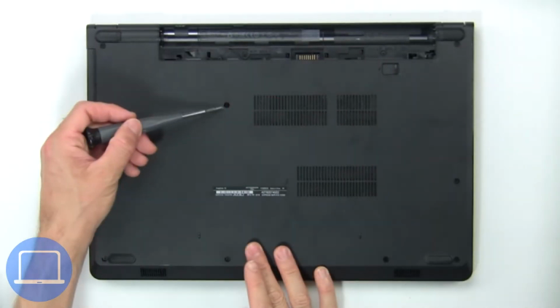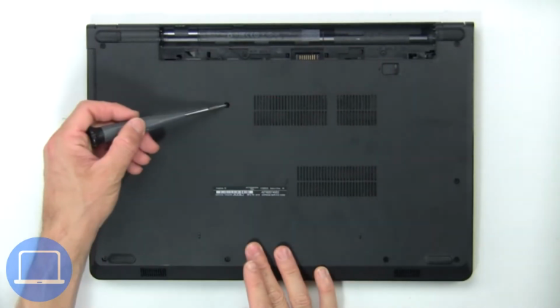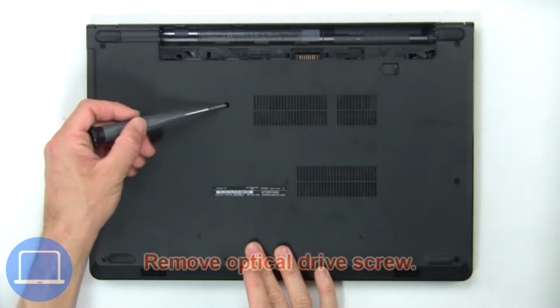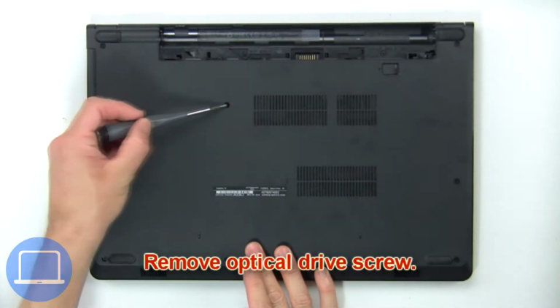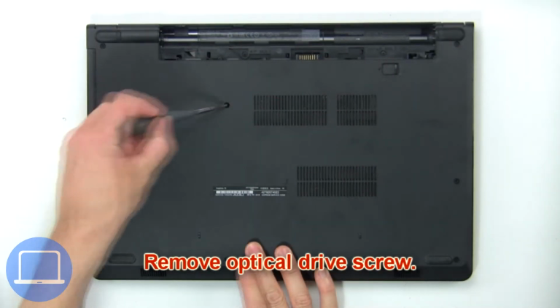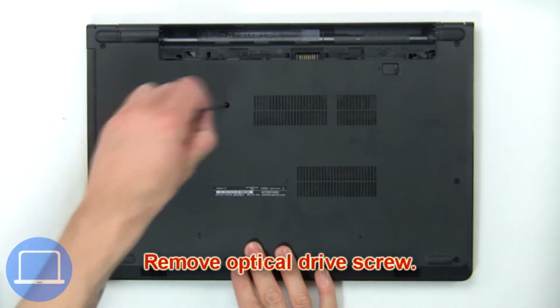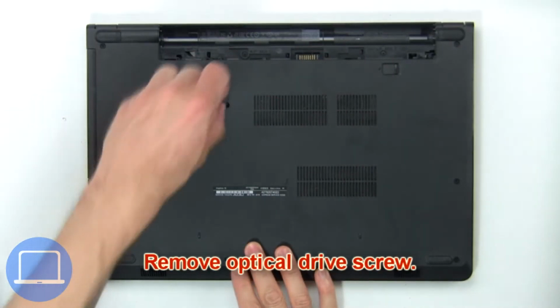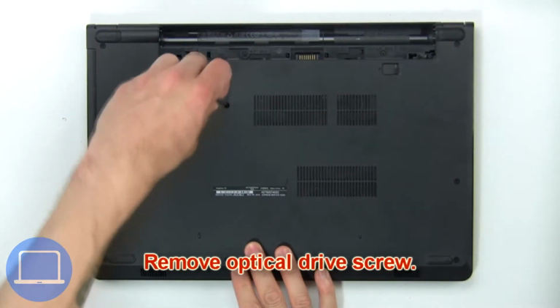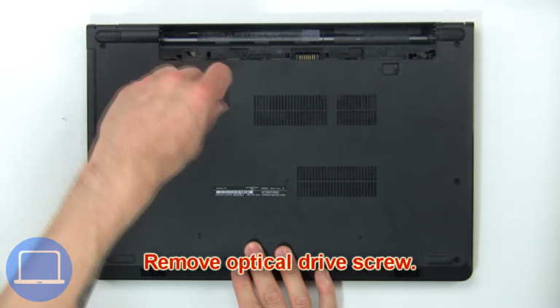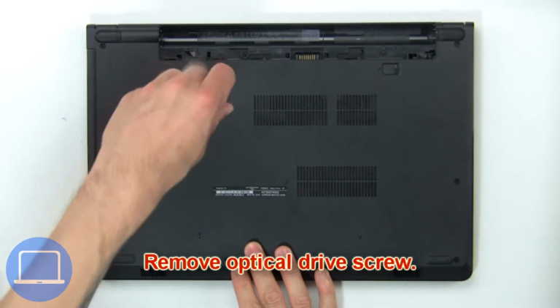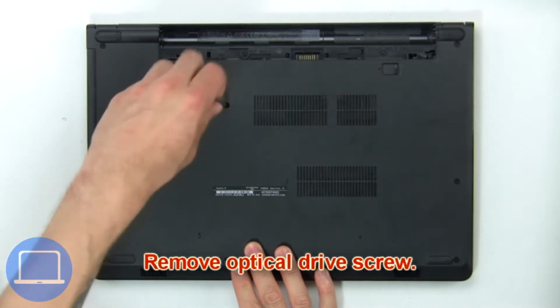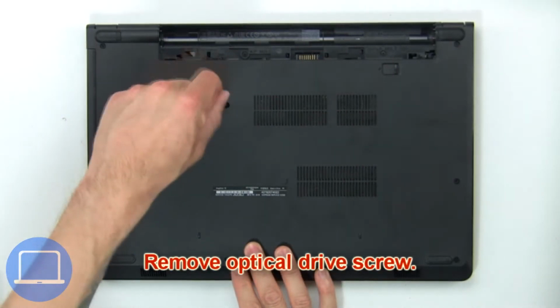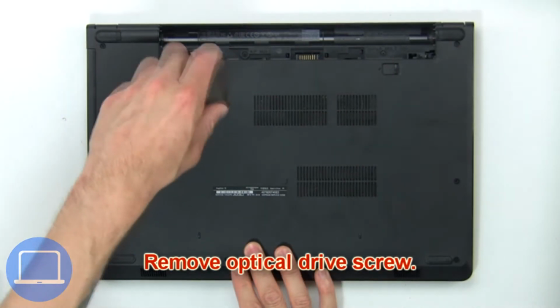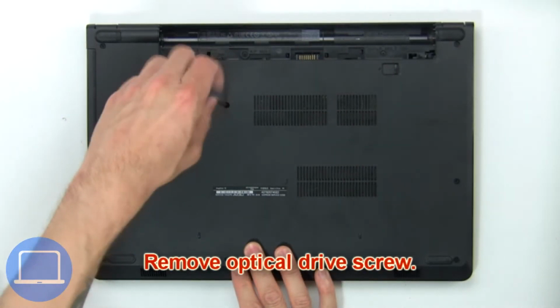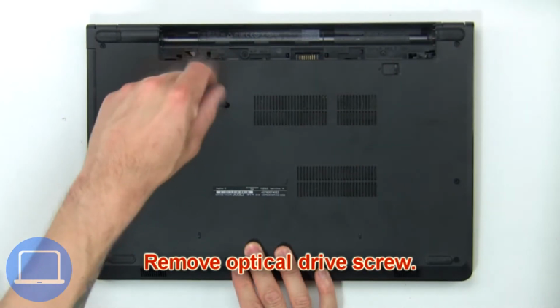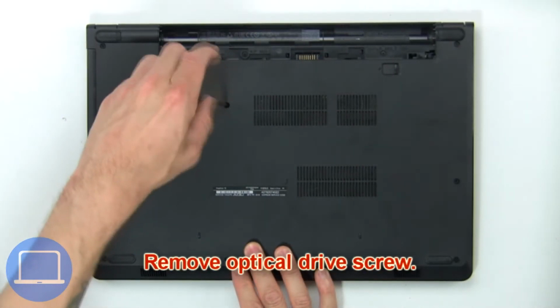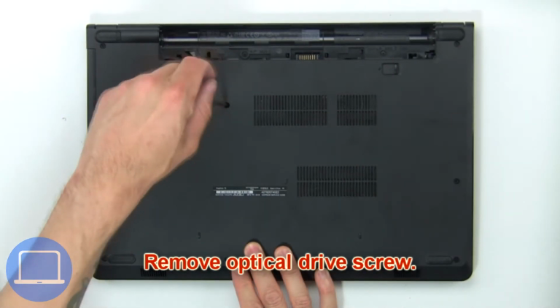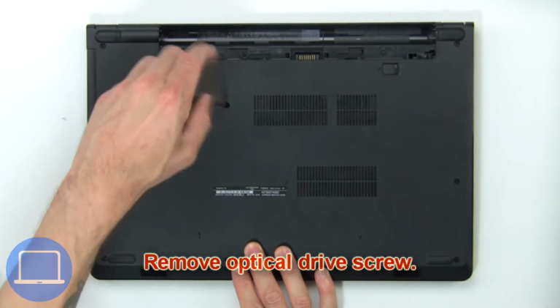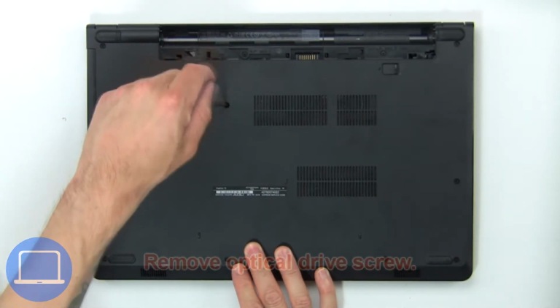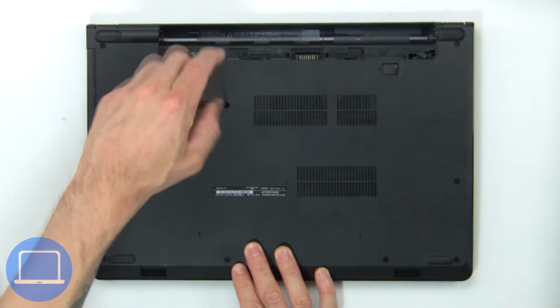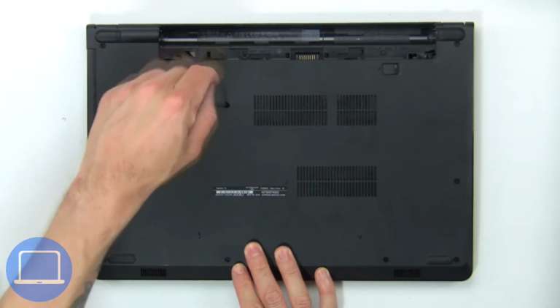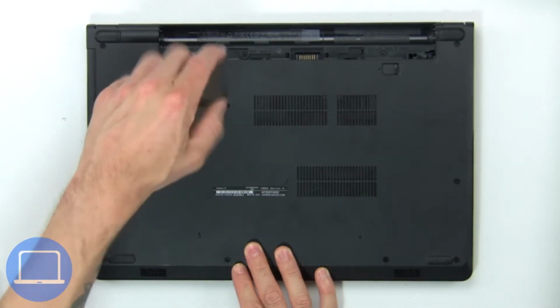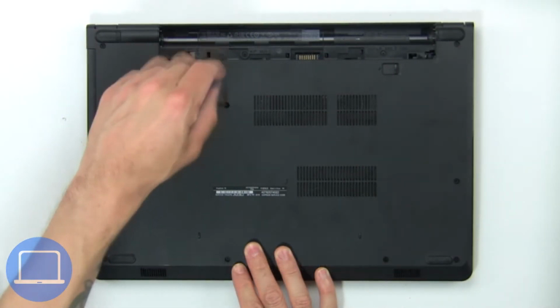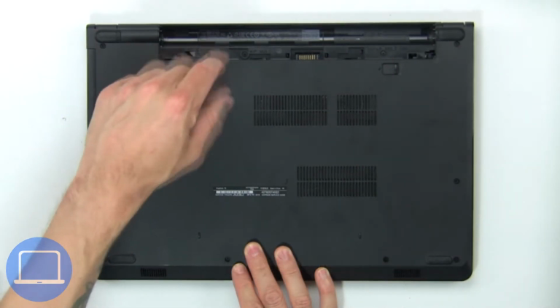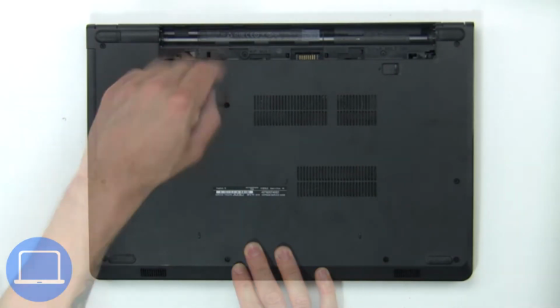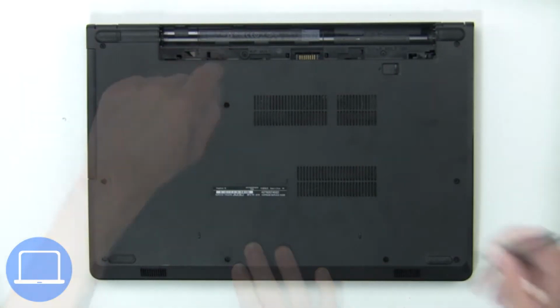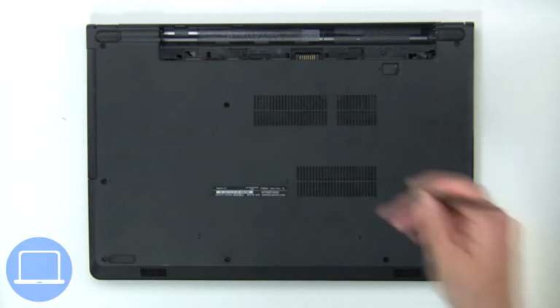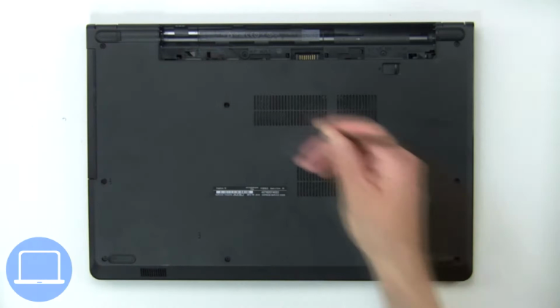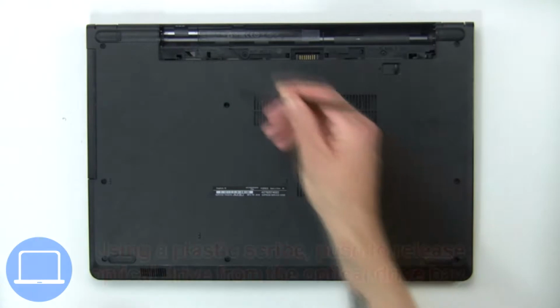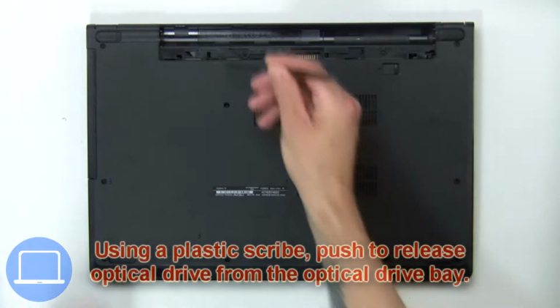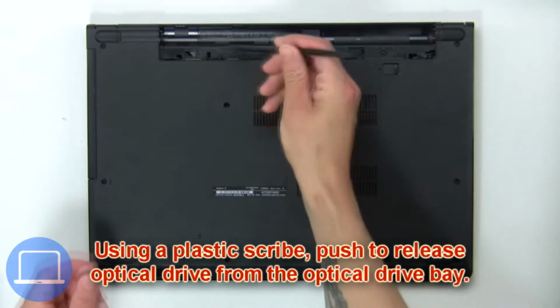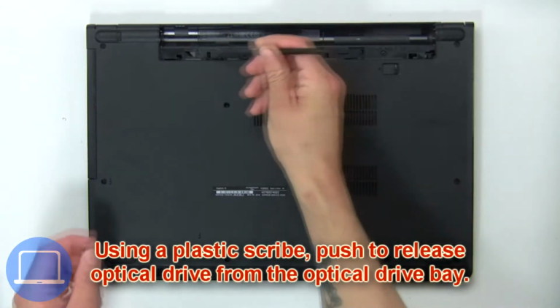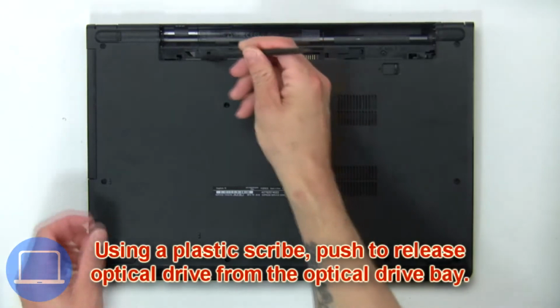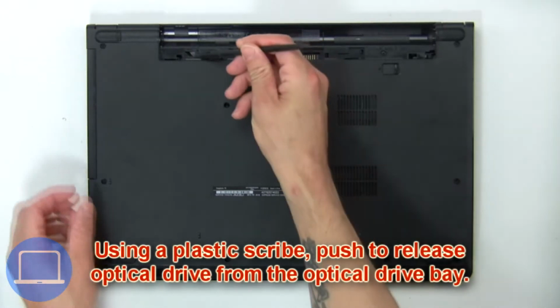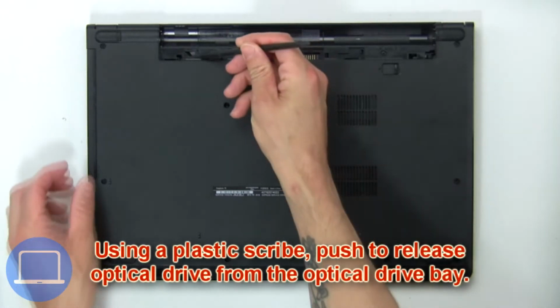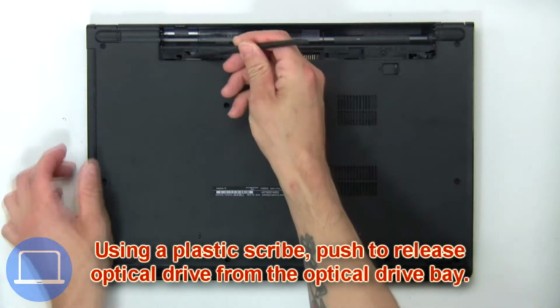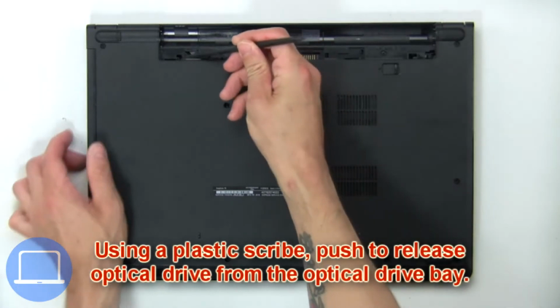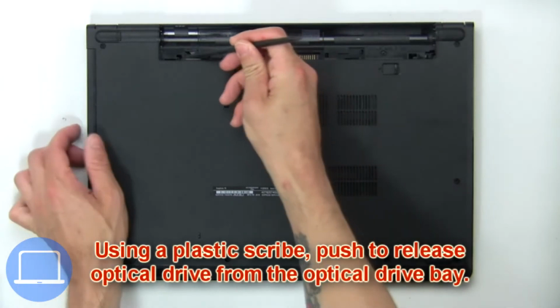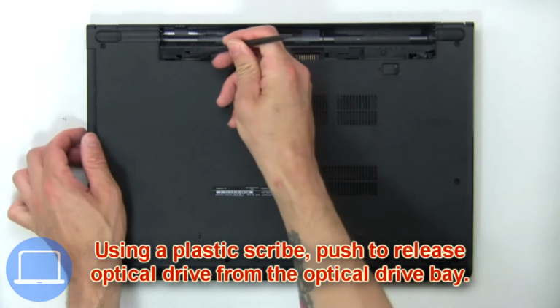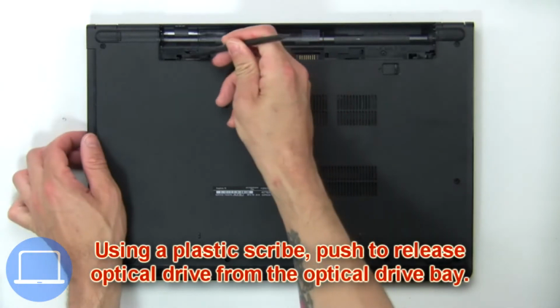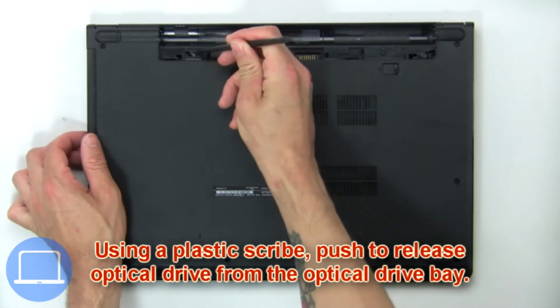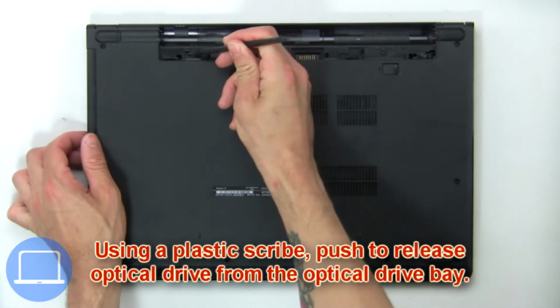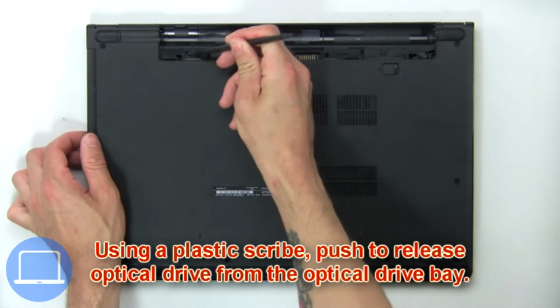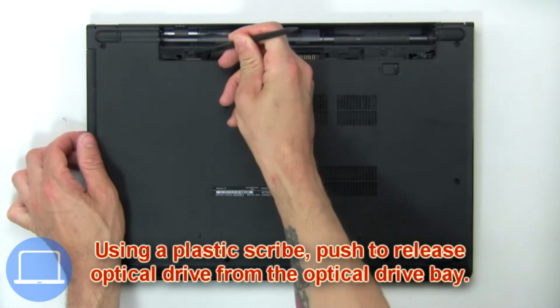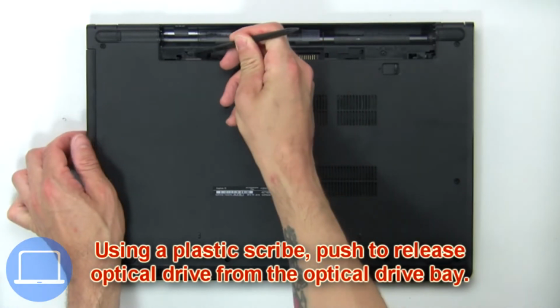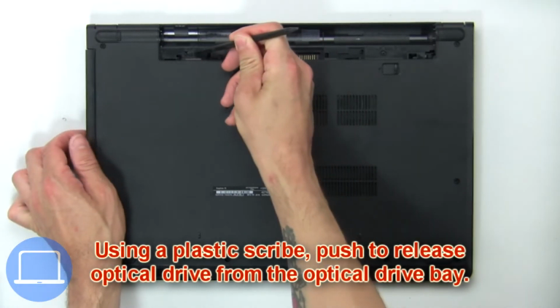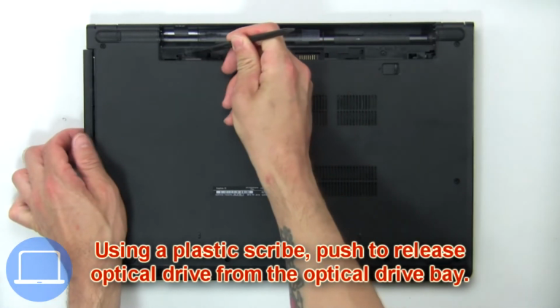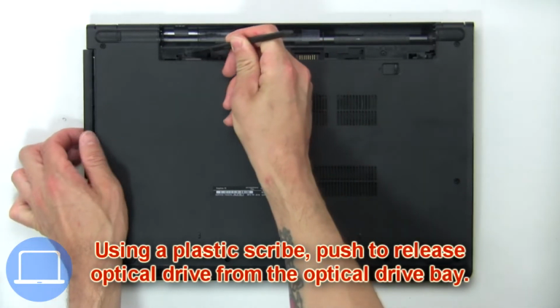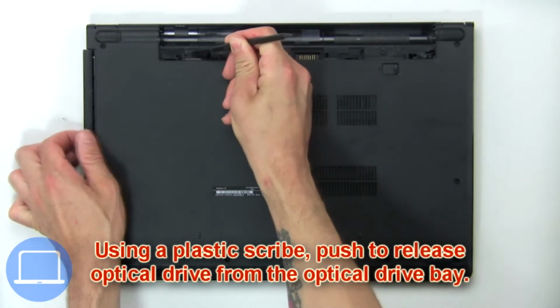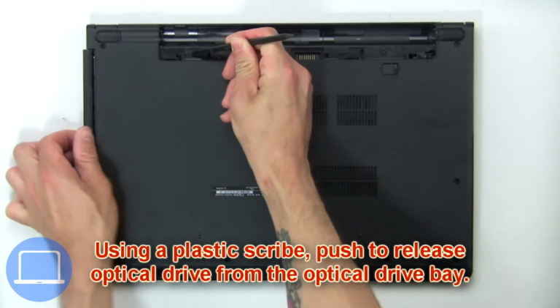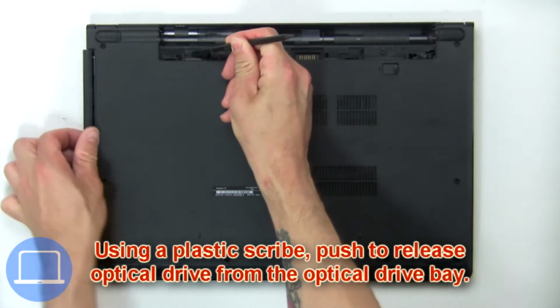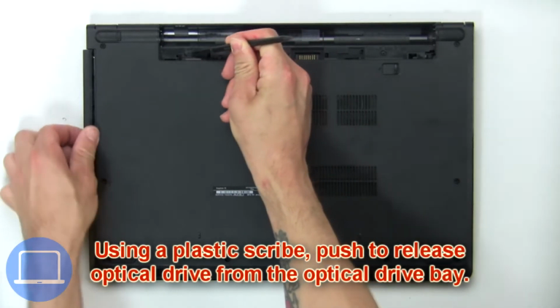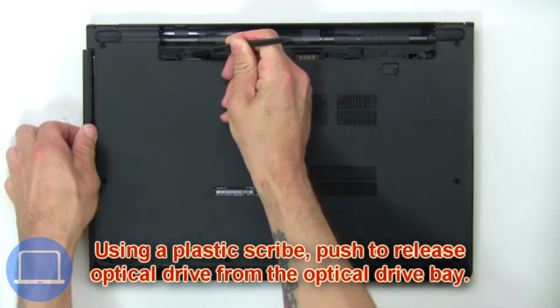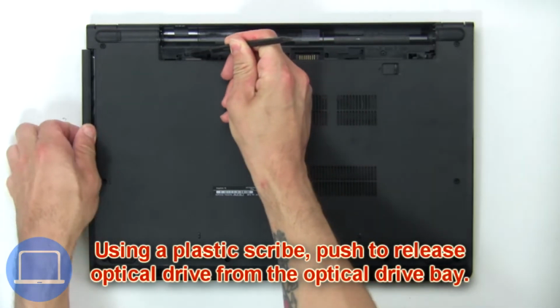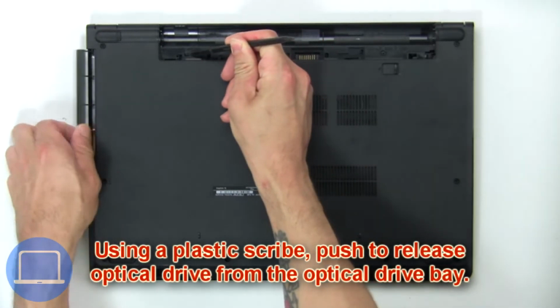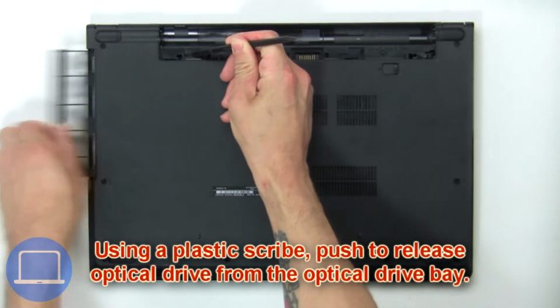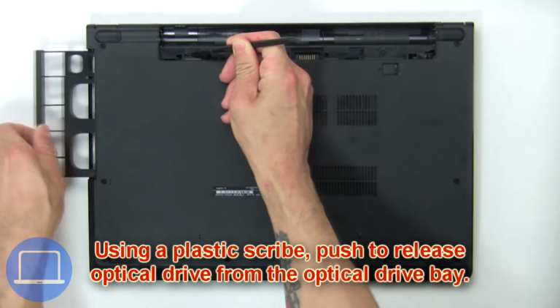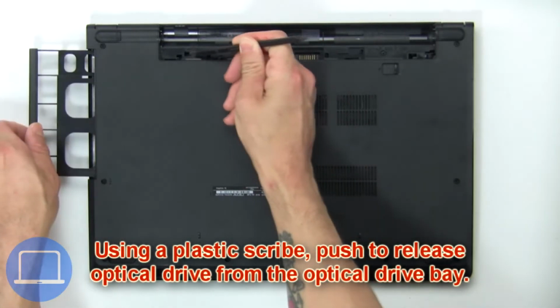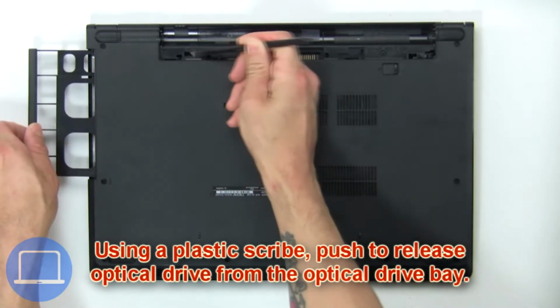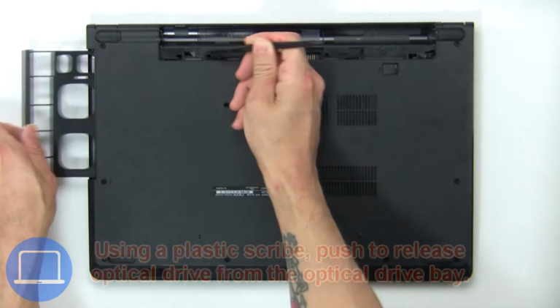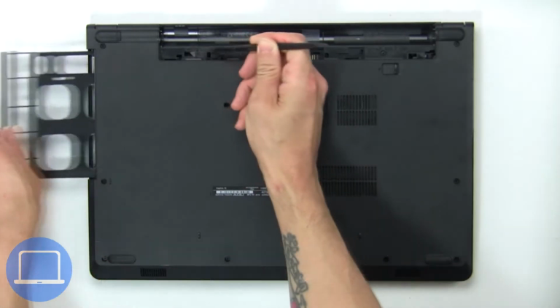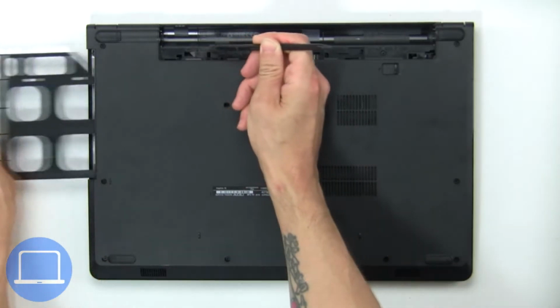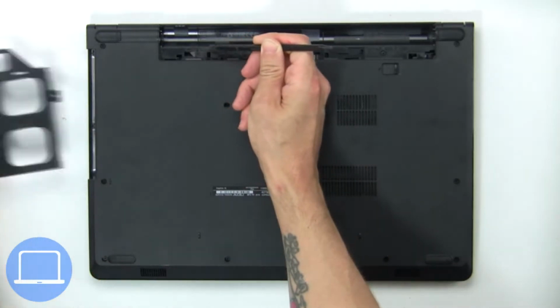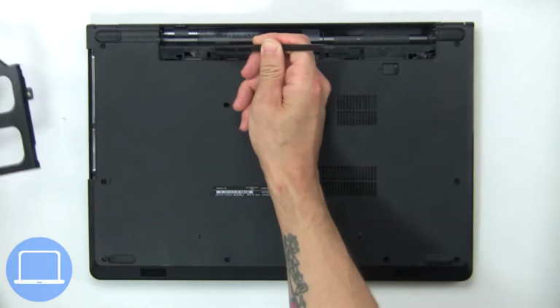Remove optical drive screws. Using a plastic scribe, push to release the optical drive from the optical drive bay.